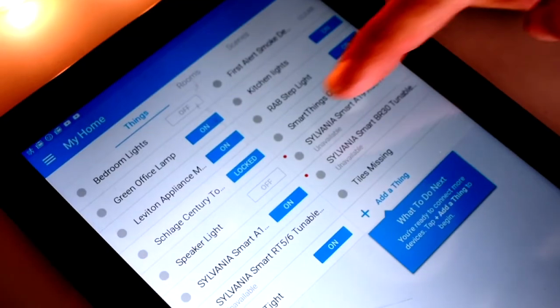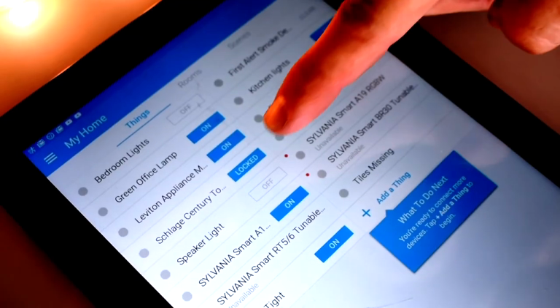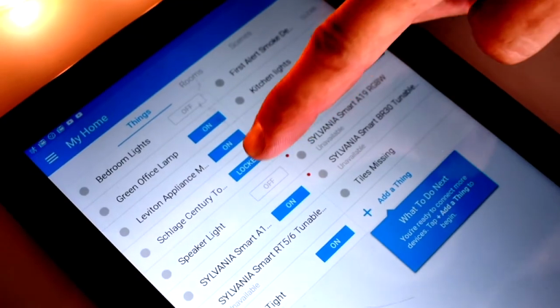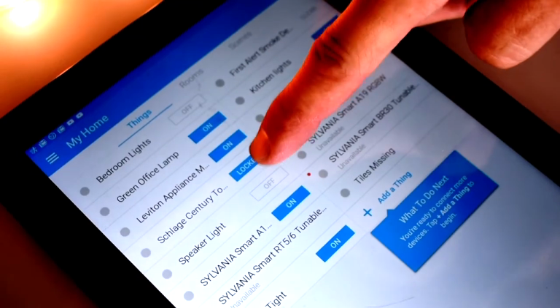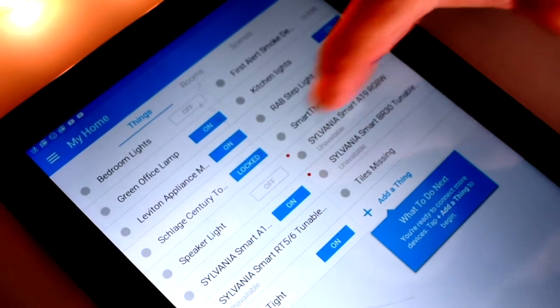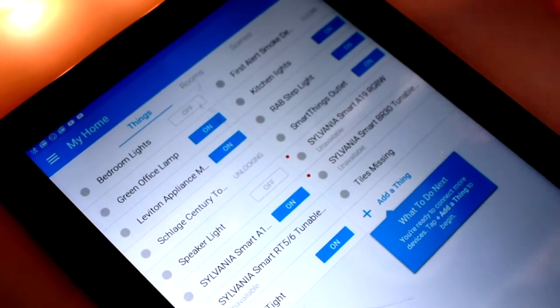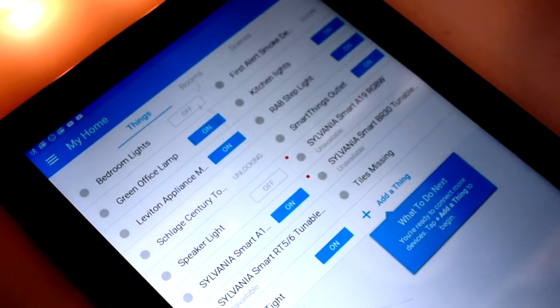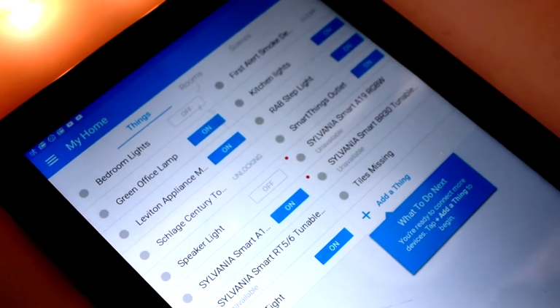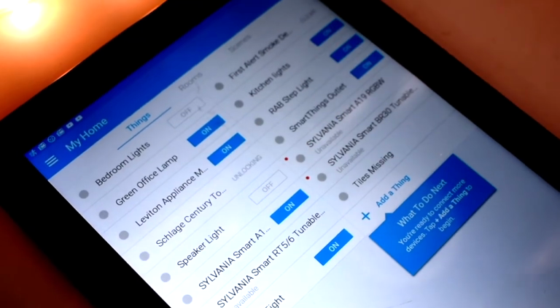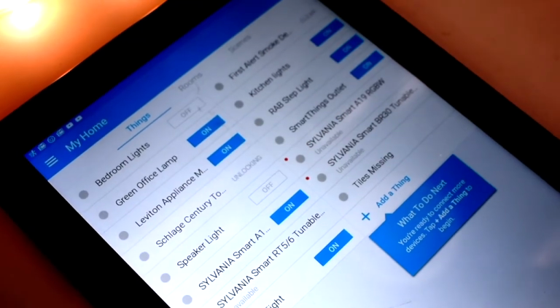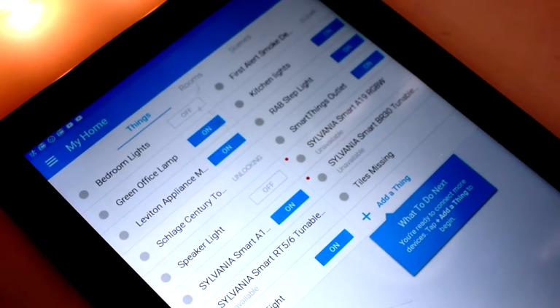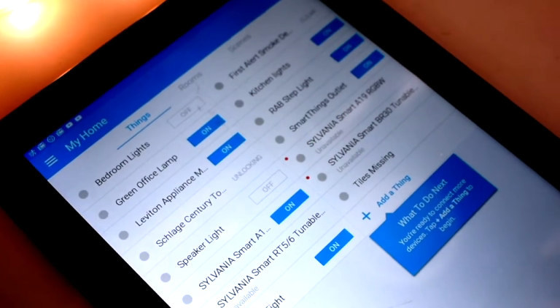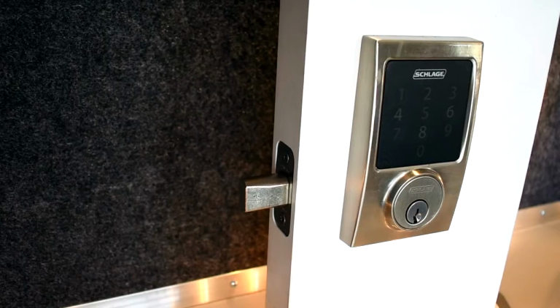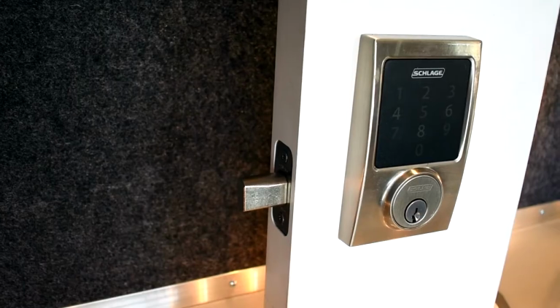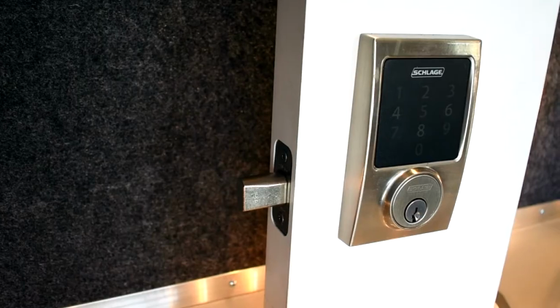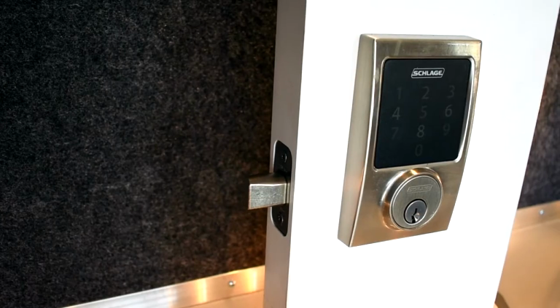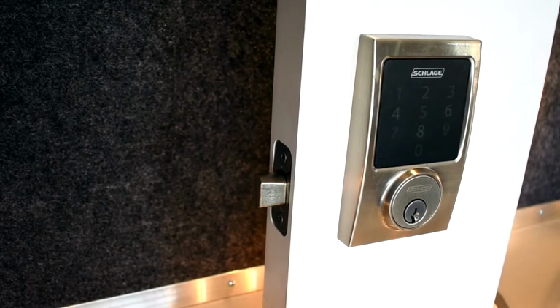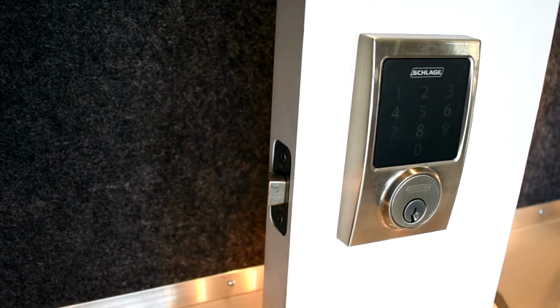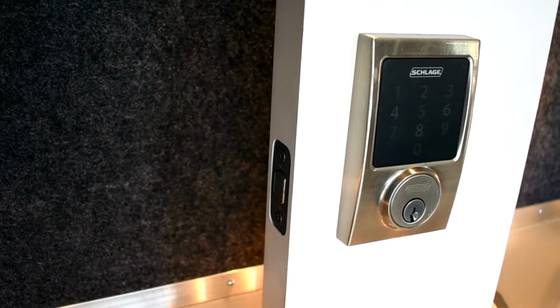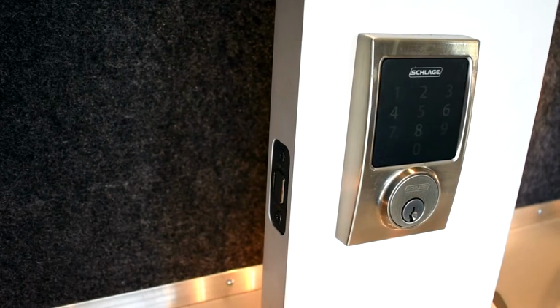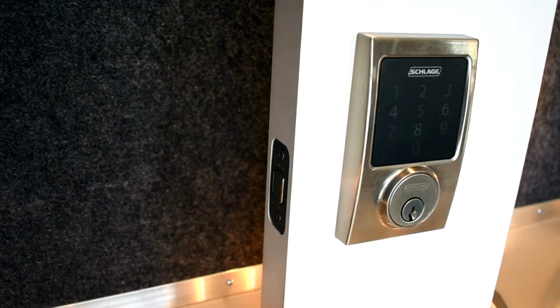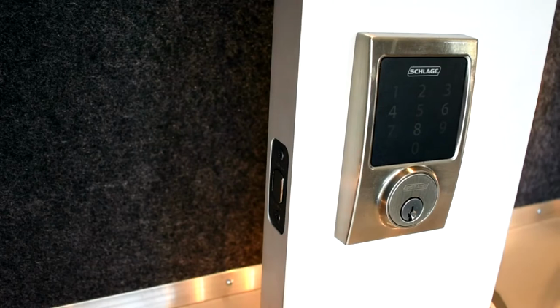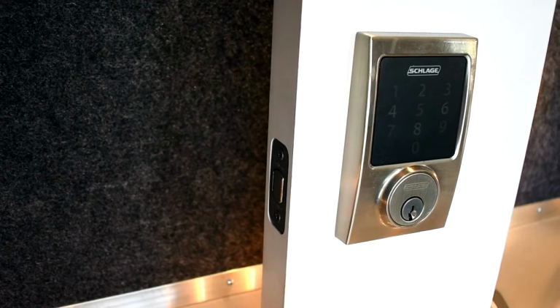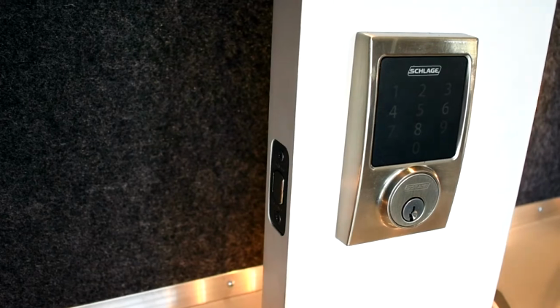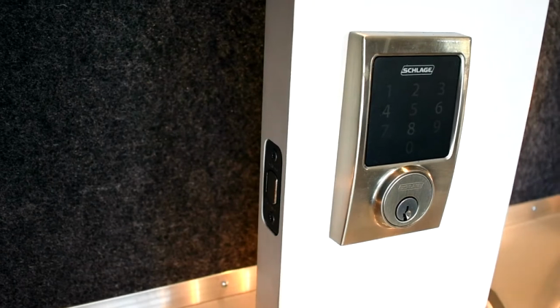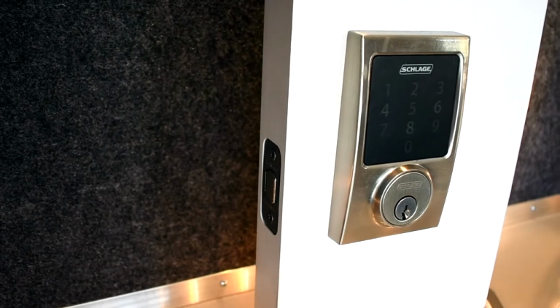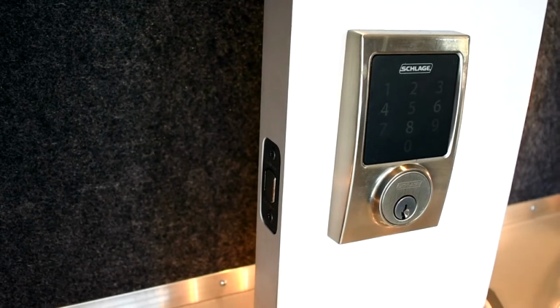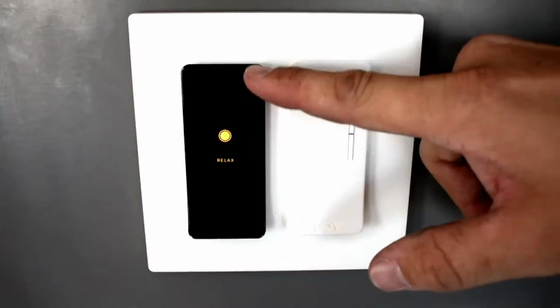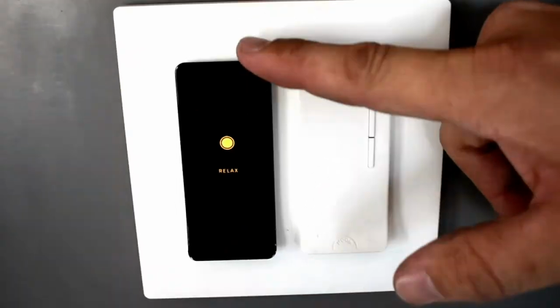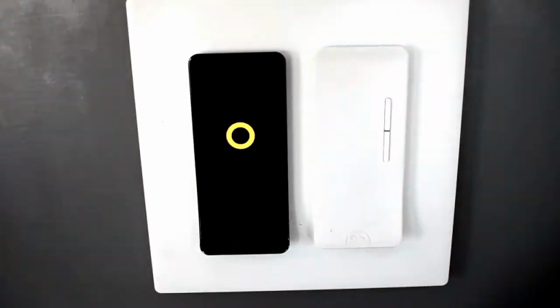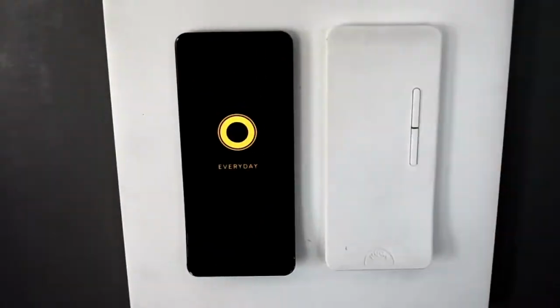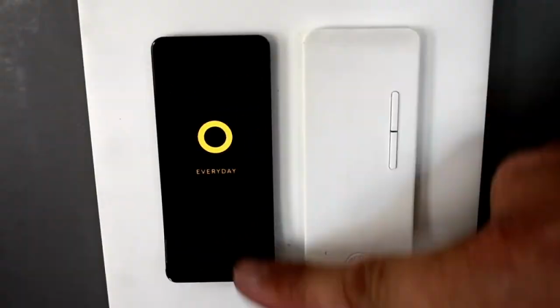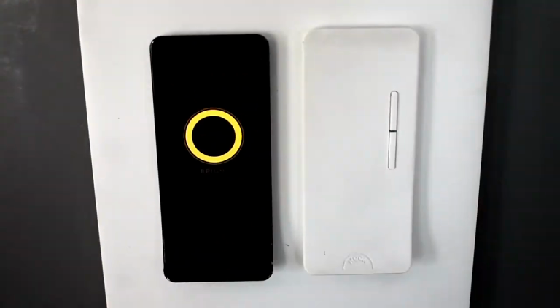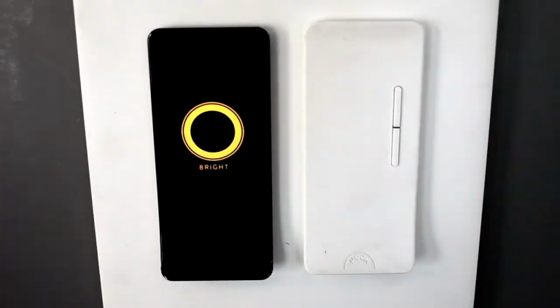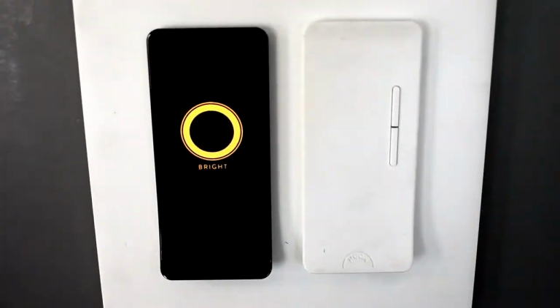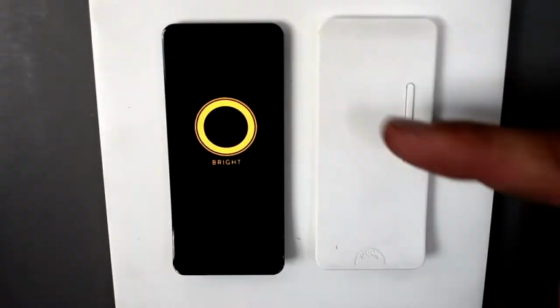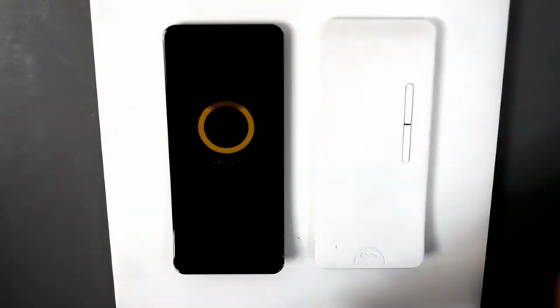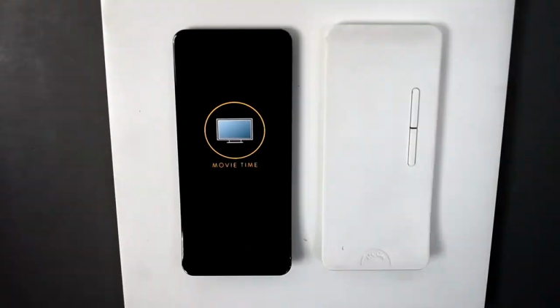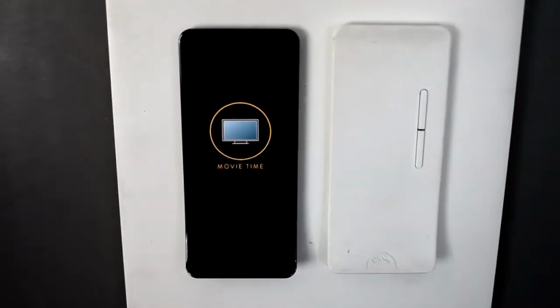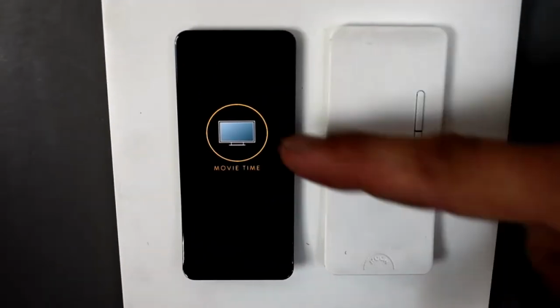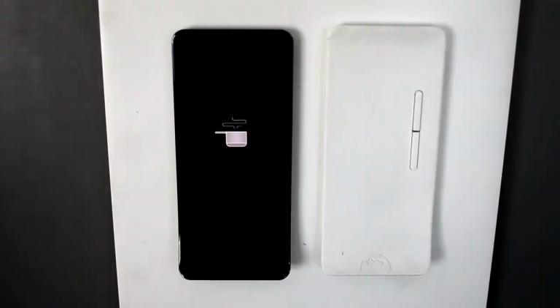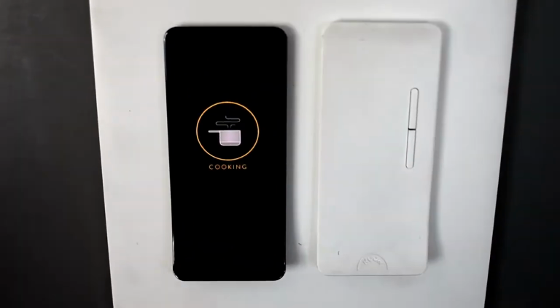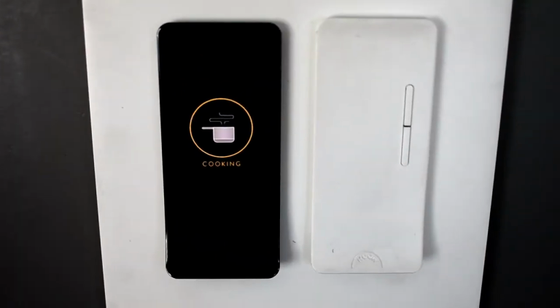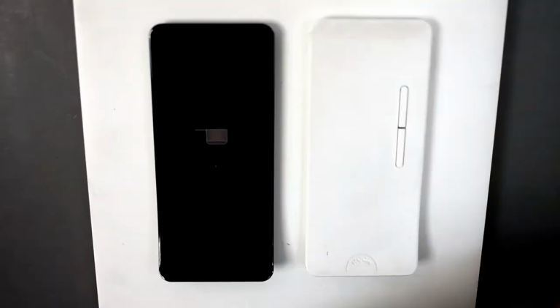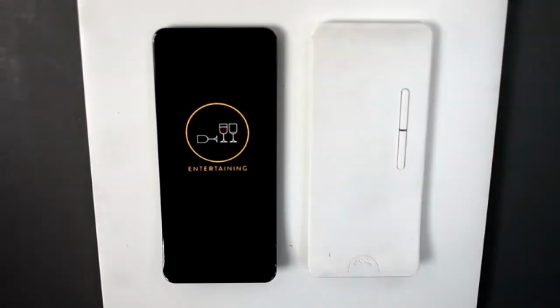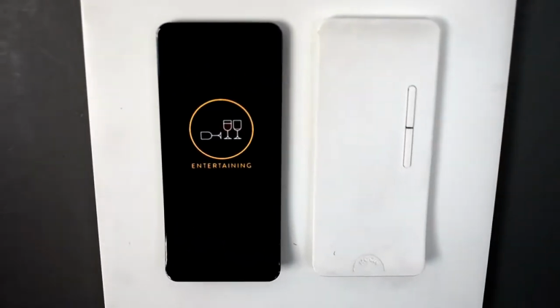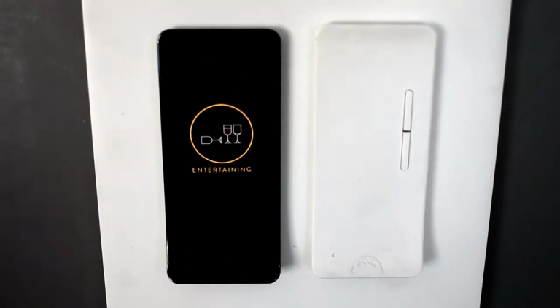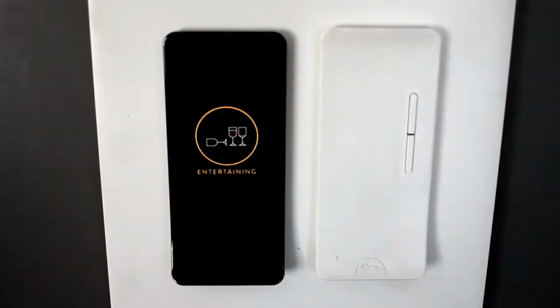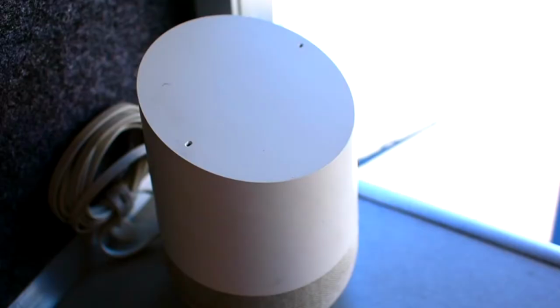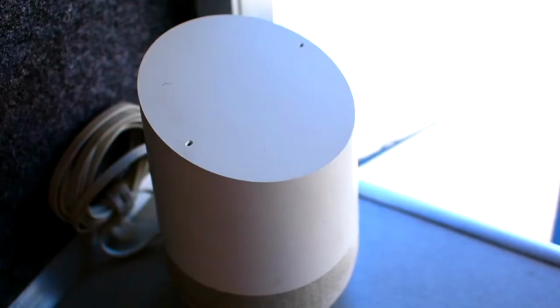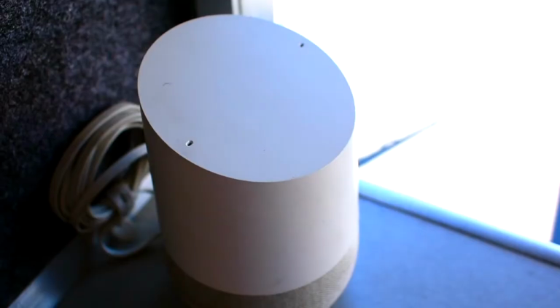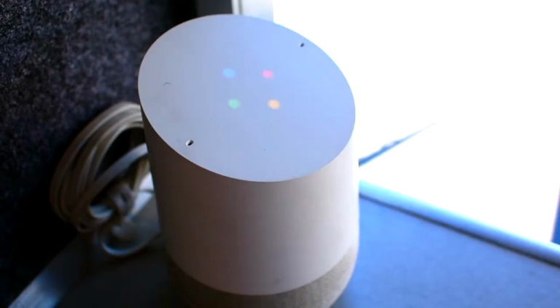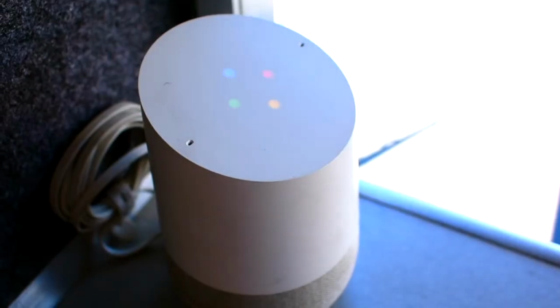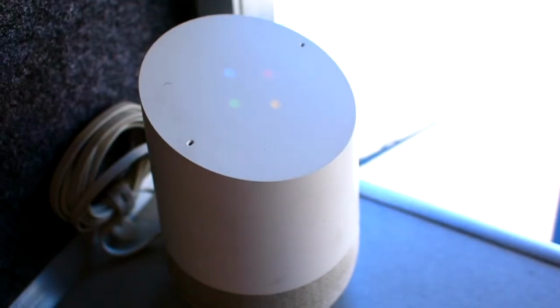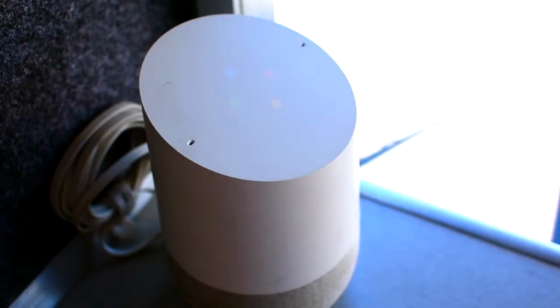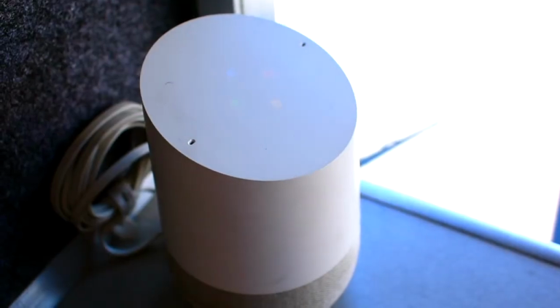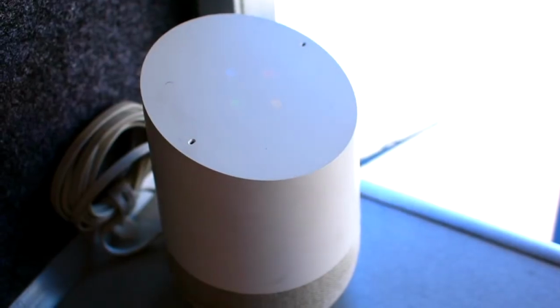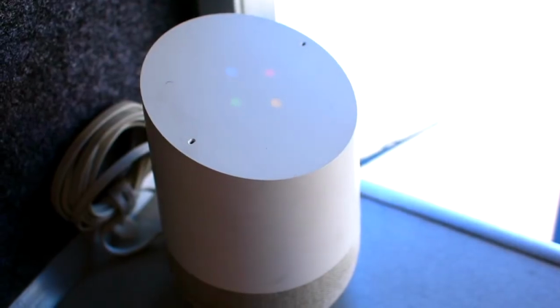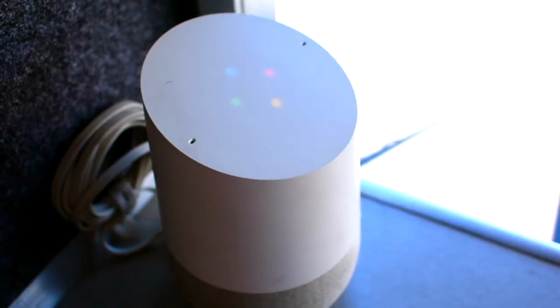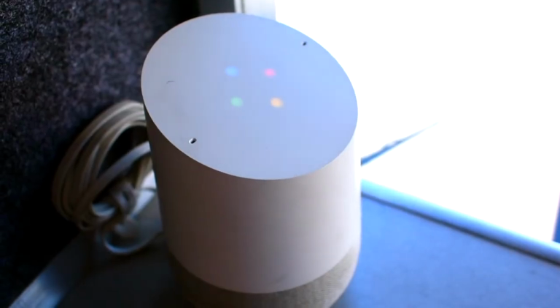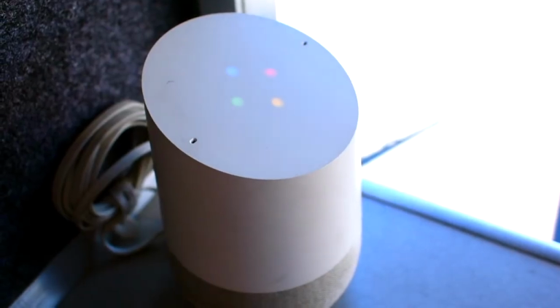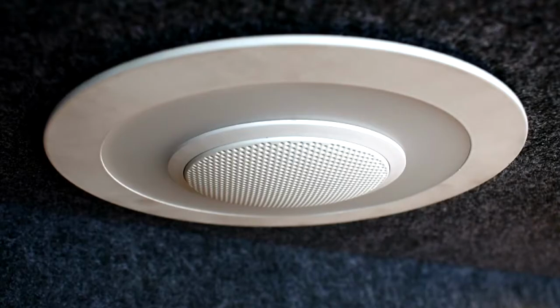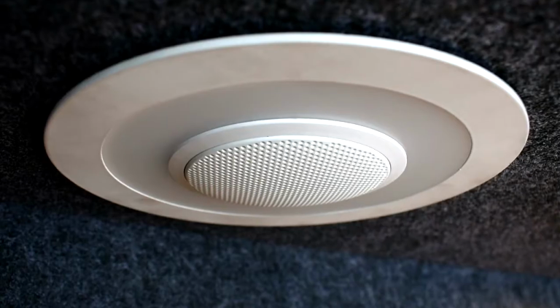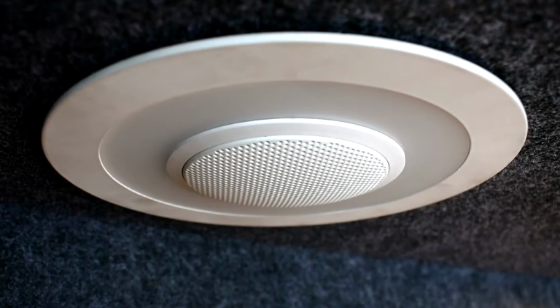Unlock the door. You got it, turn the speaker light on.